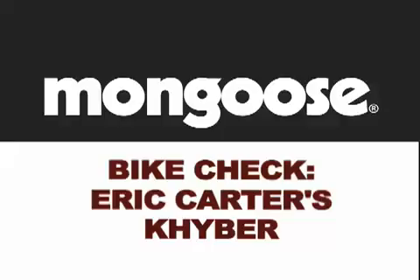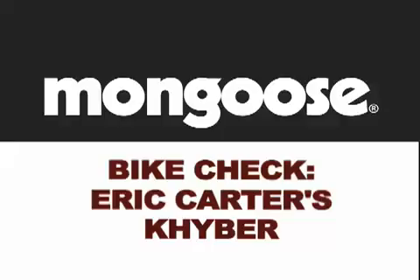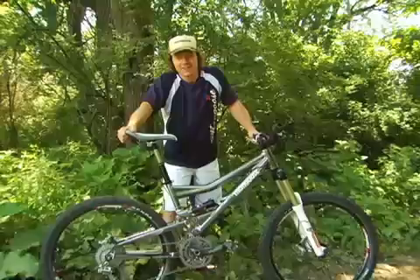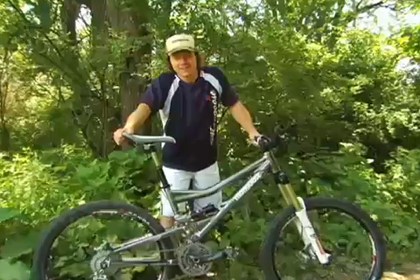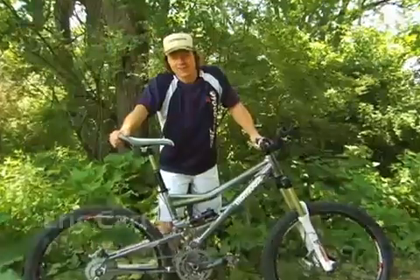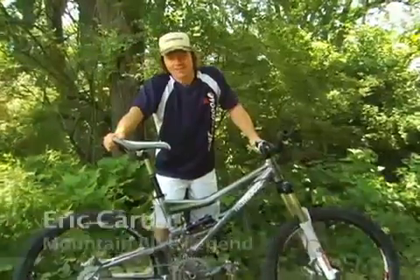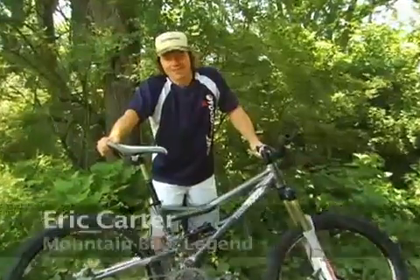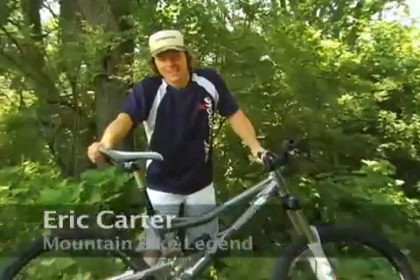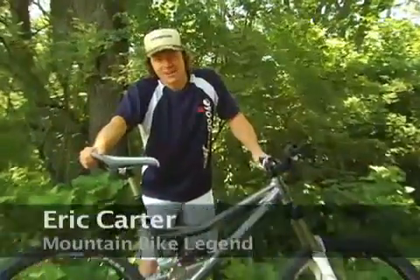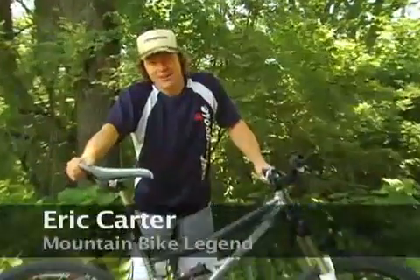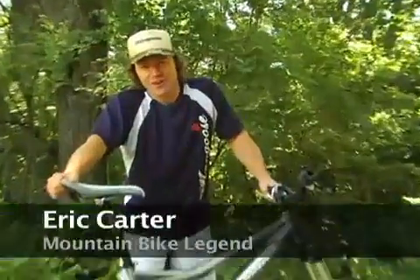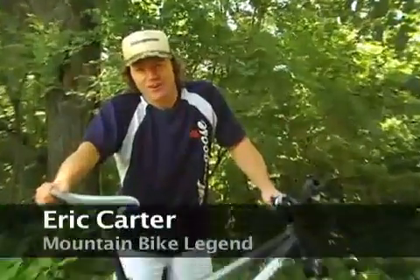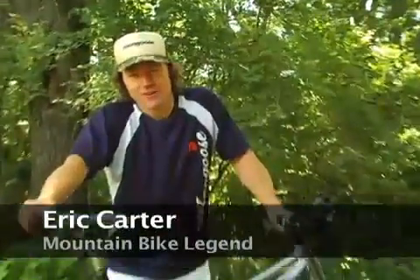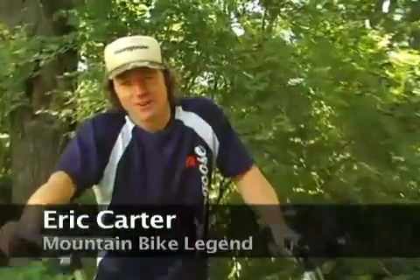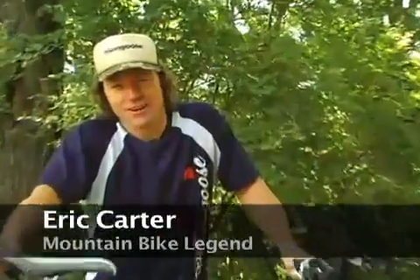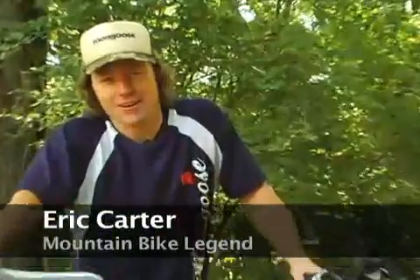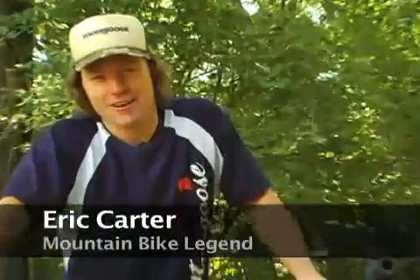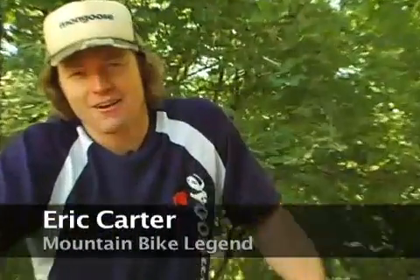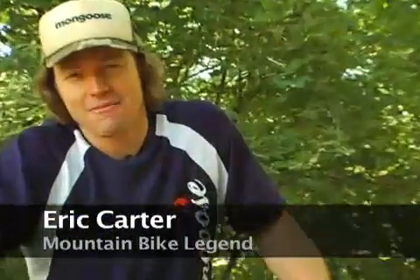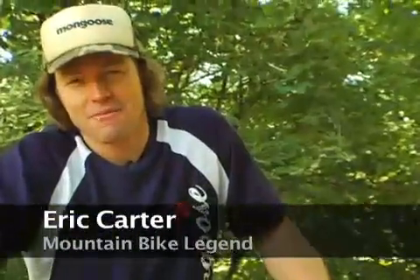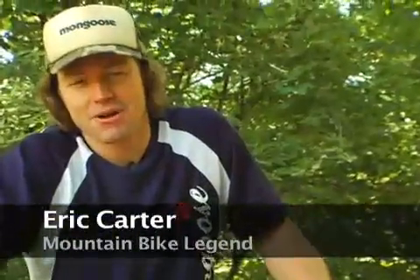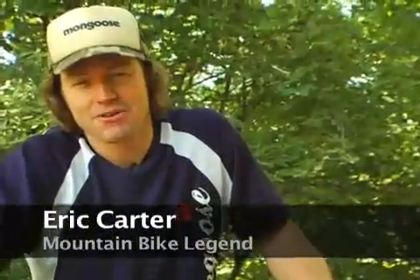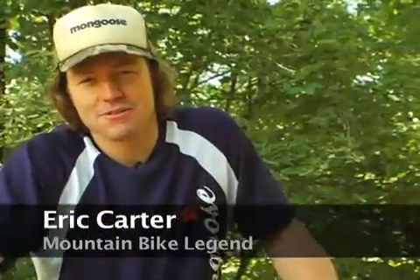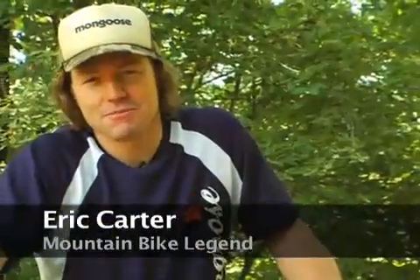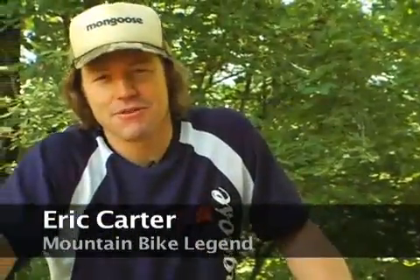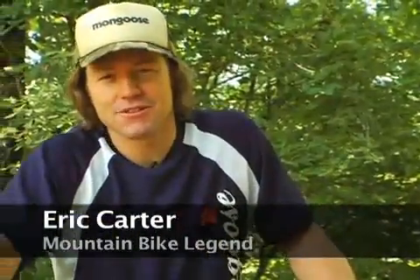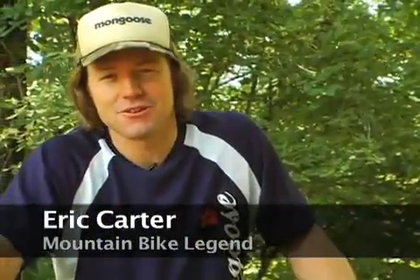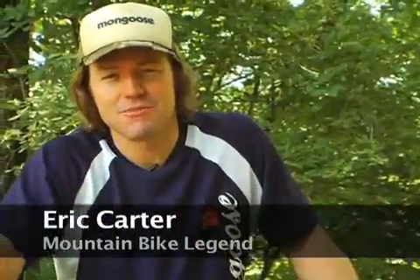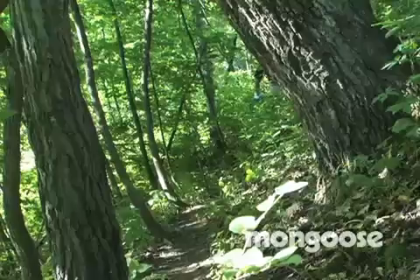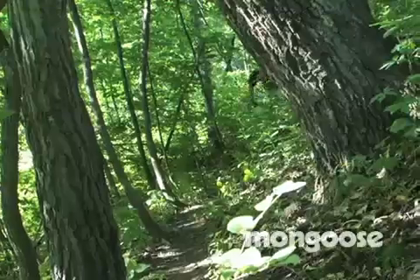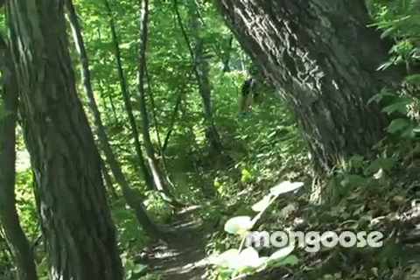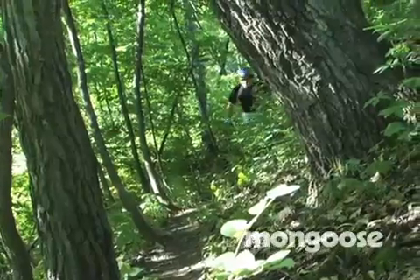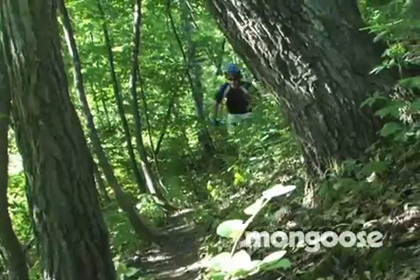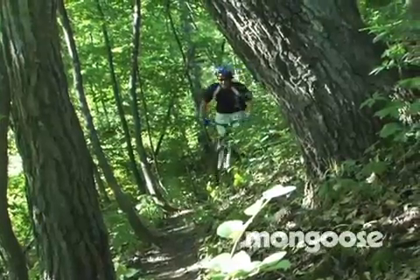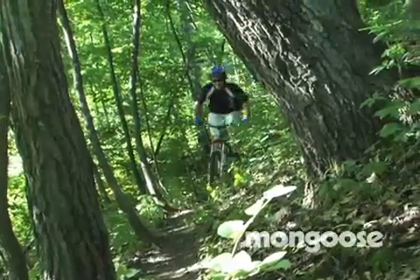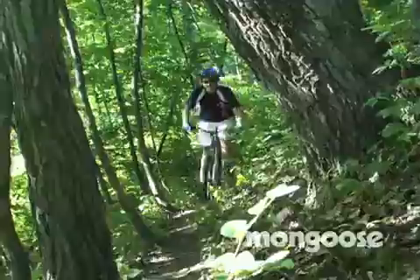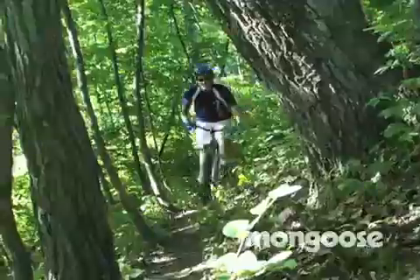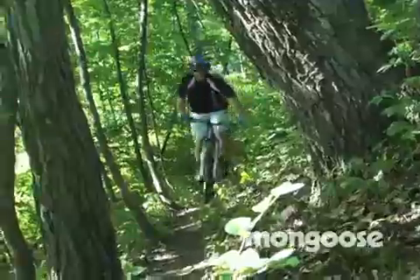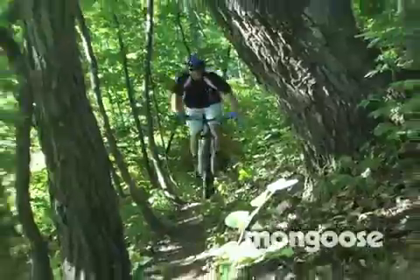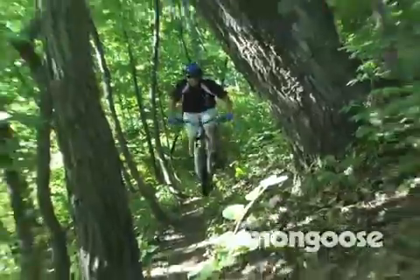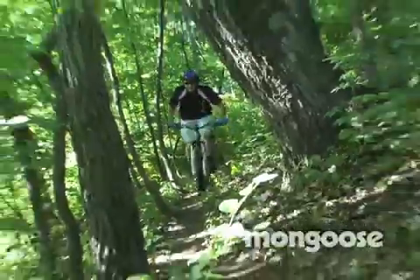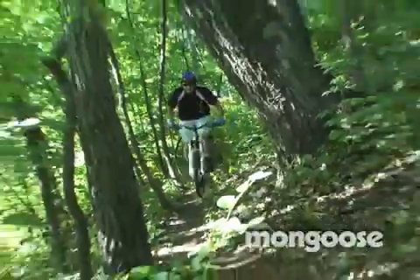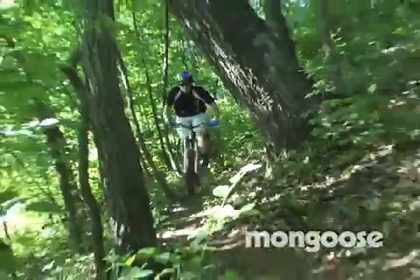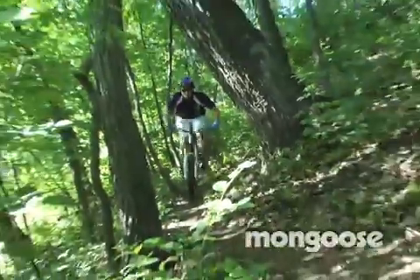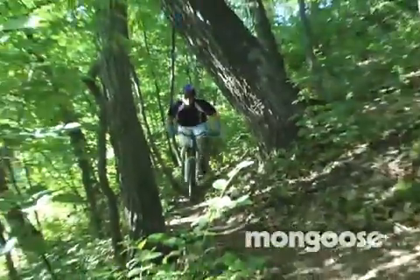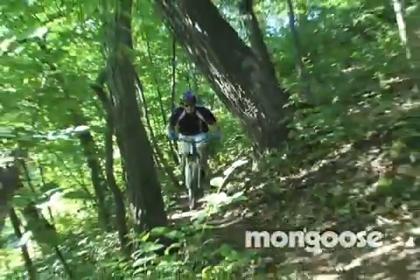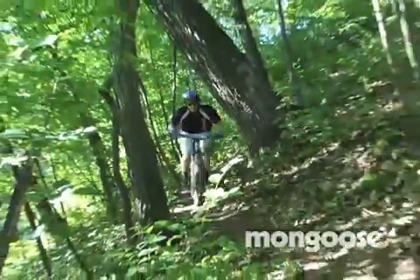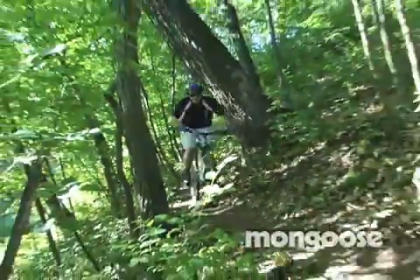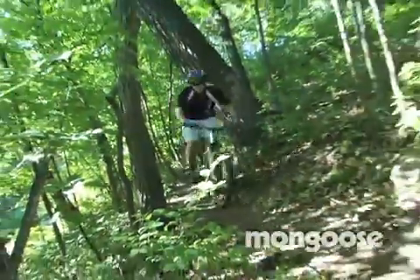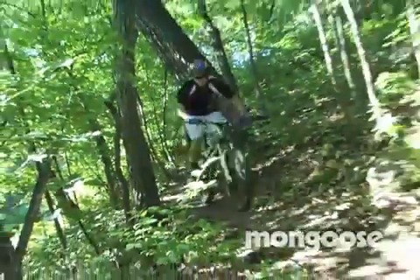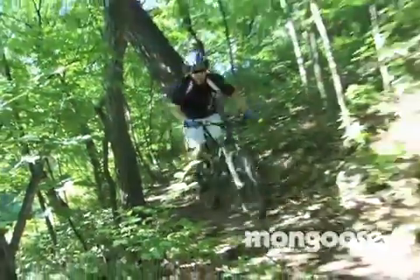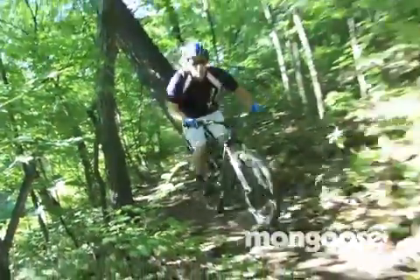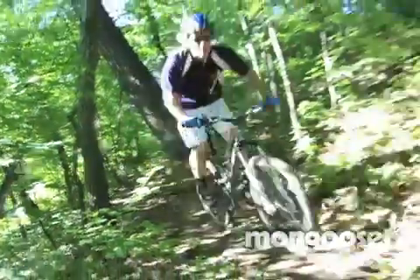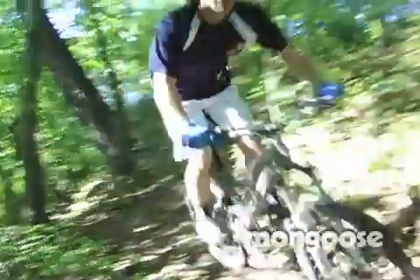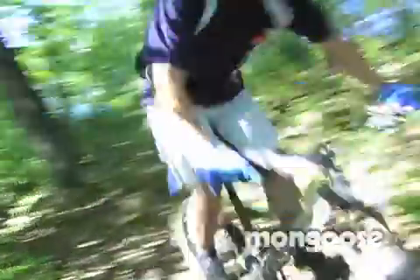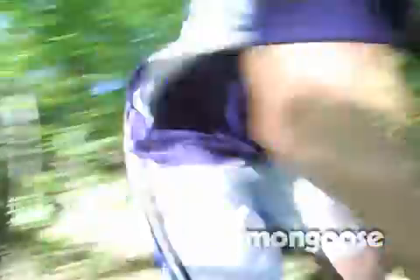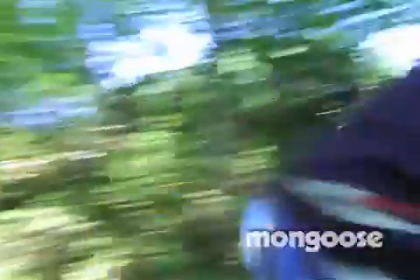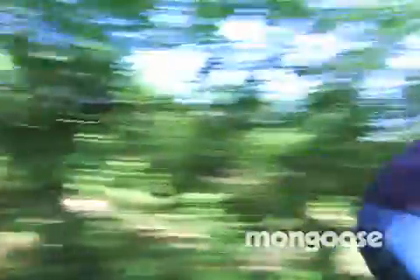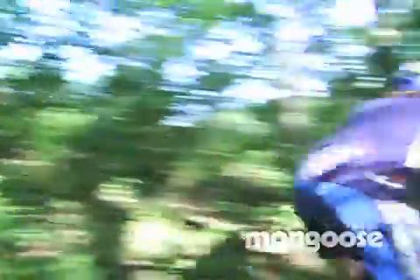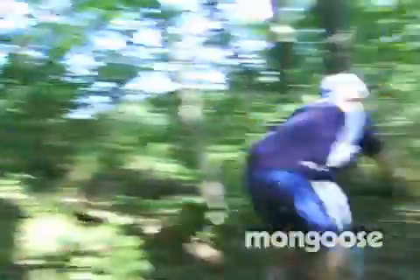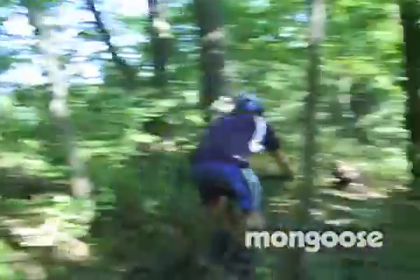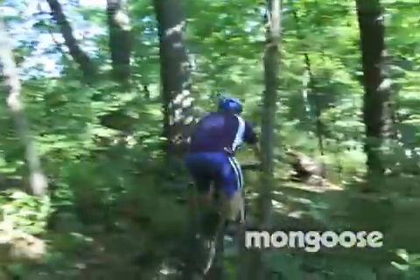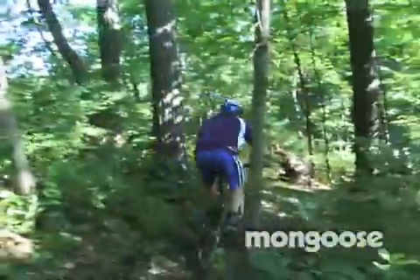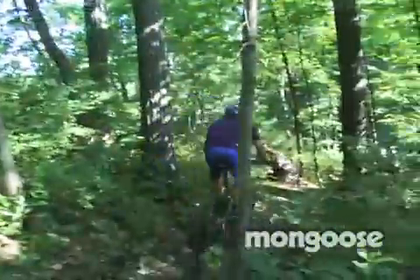How you doing? Eric Carter here, Mongoose professional mountain bike rider, here in Madison, Wisconsin at the corporate headquarters, telling you a little bit about the Kyber.